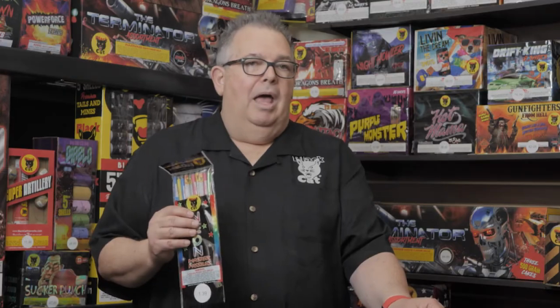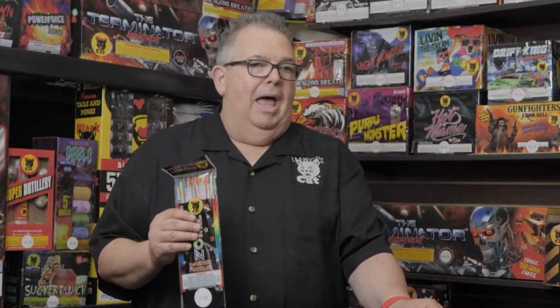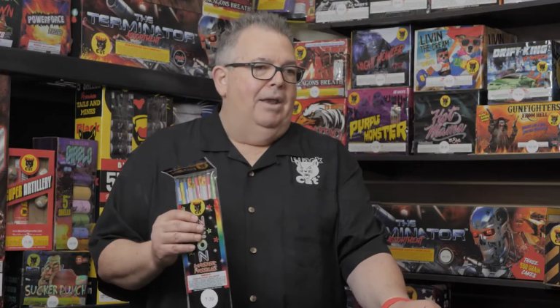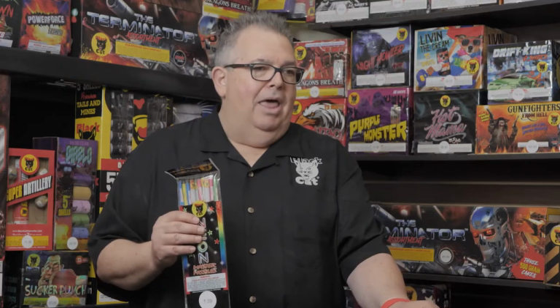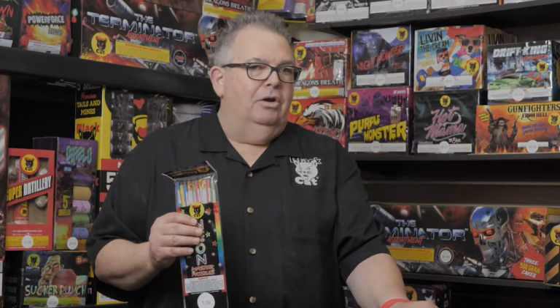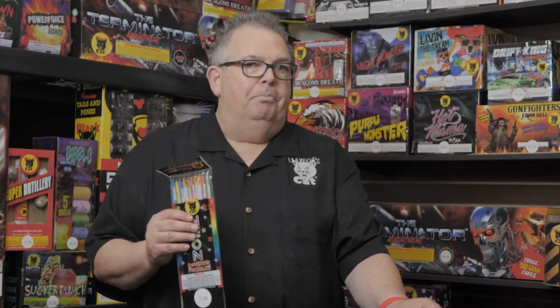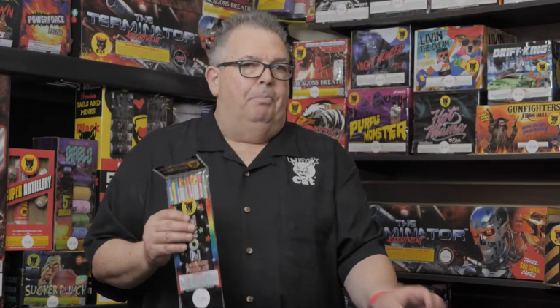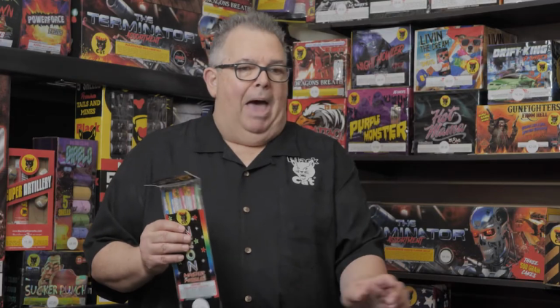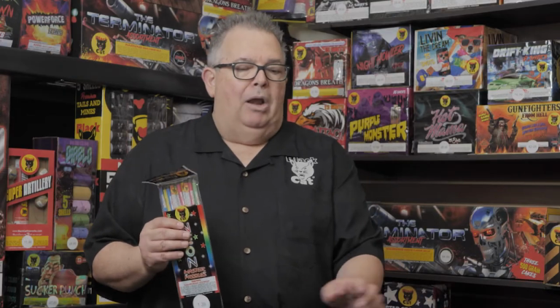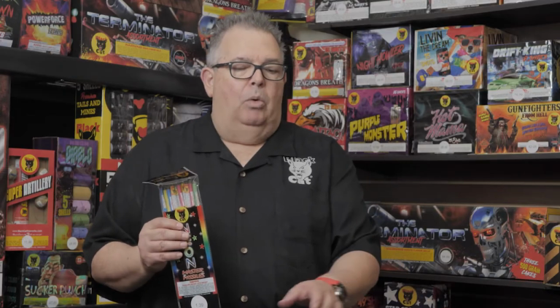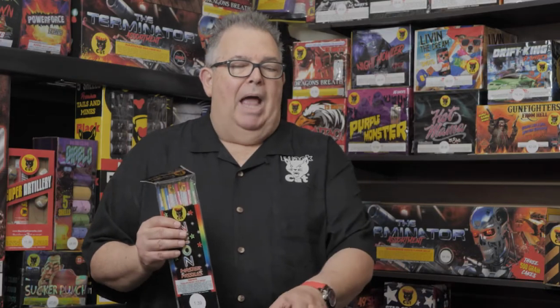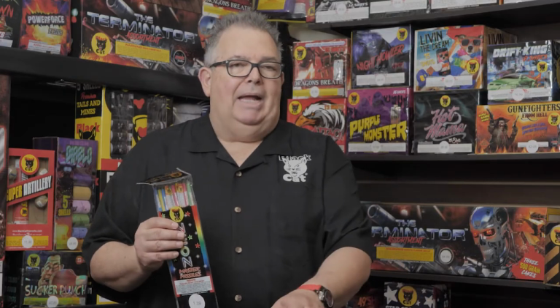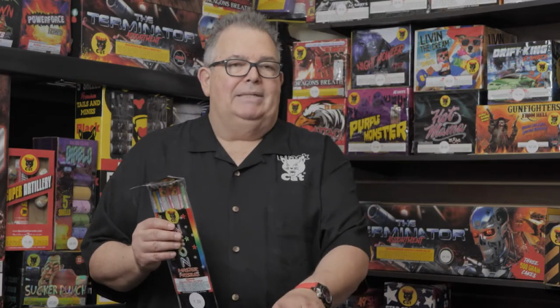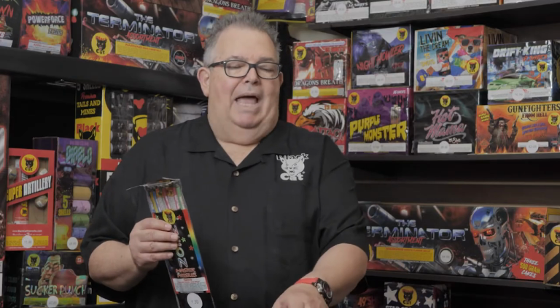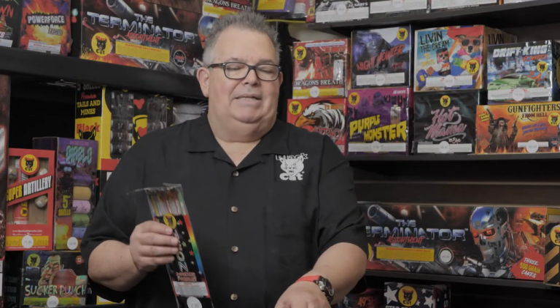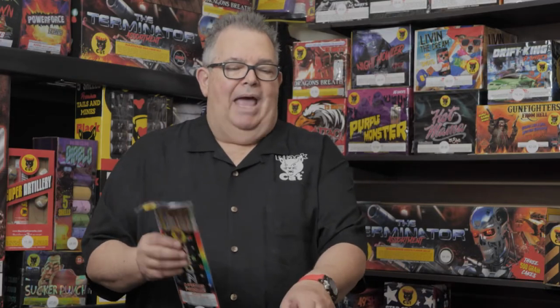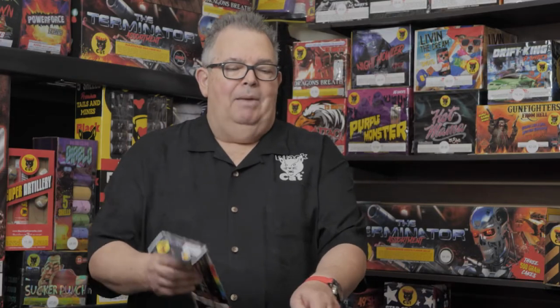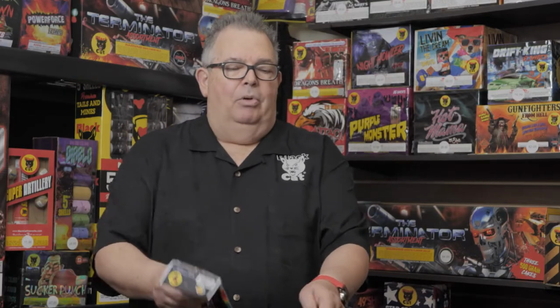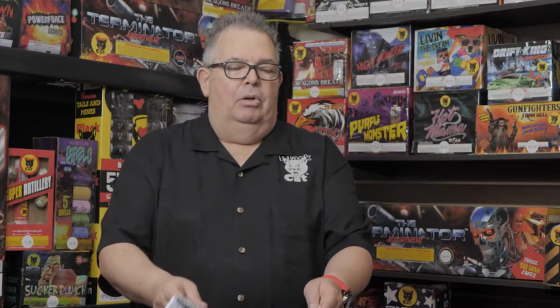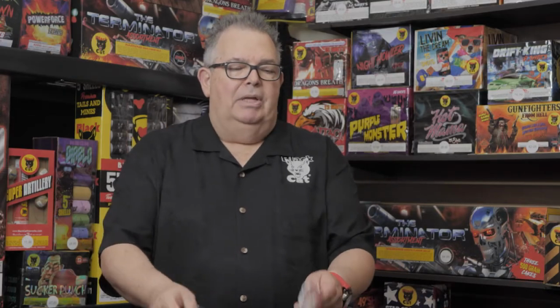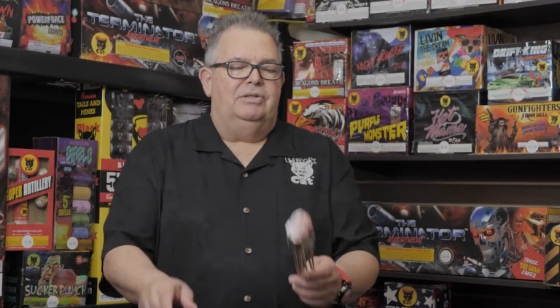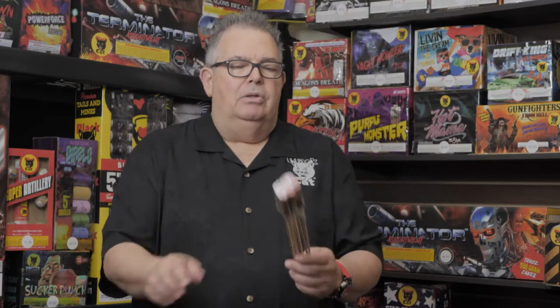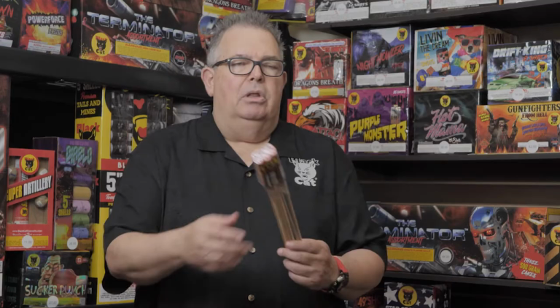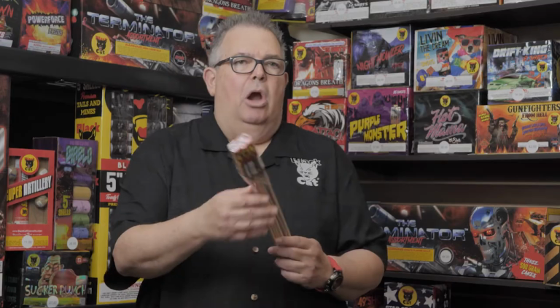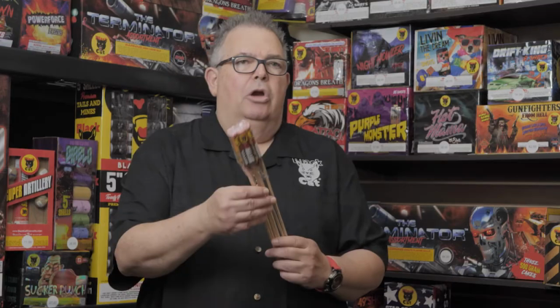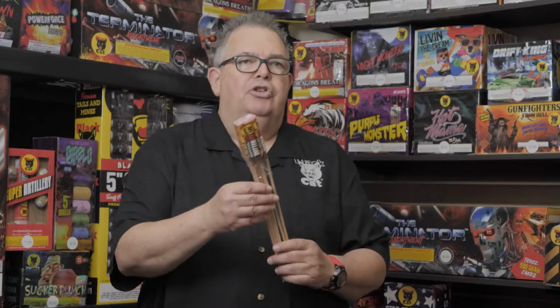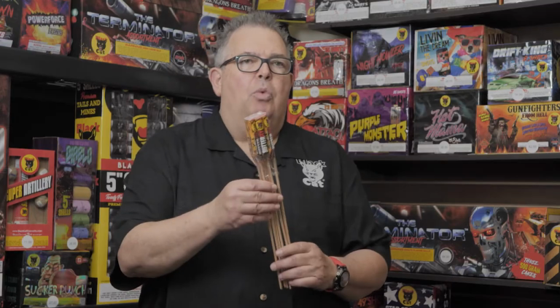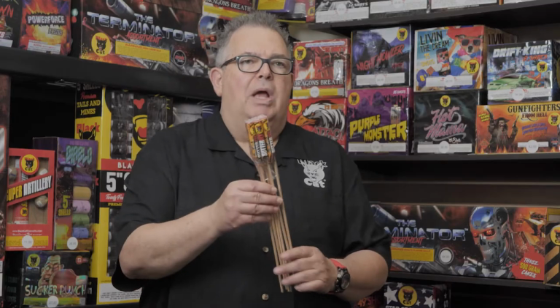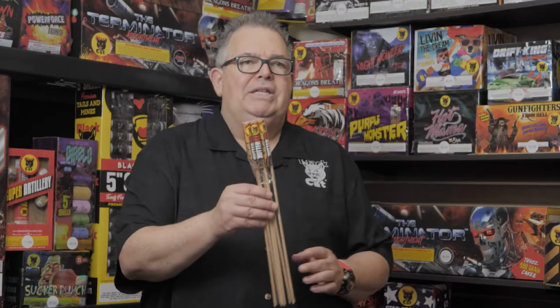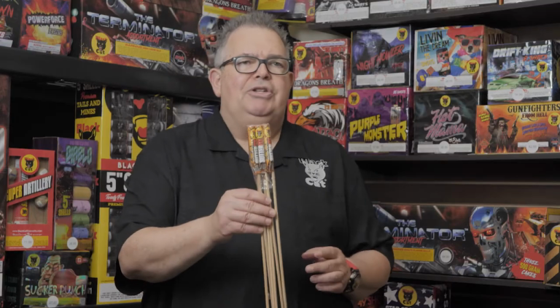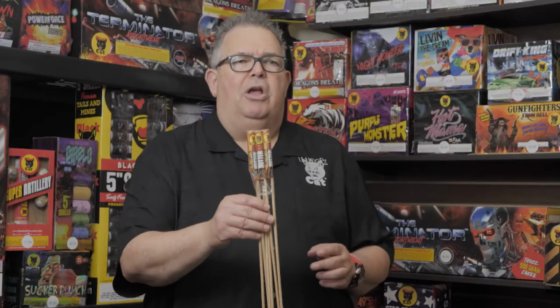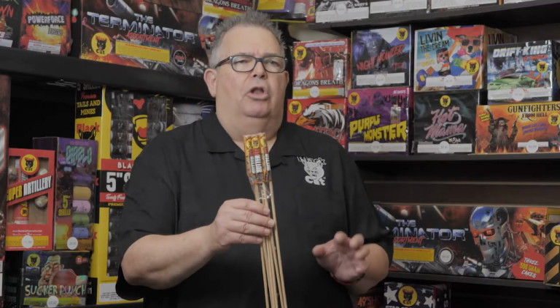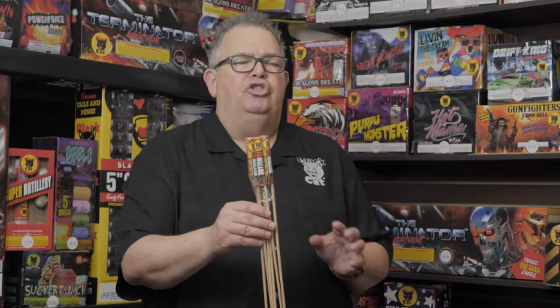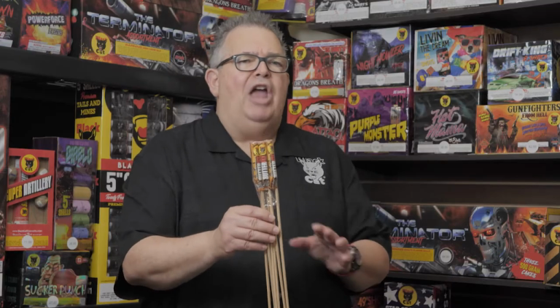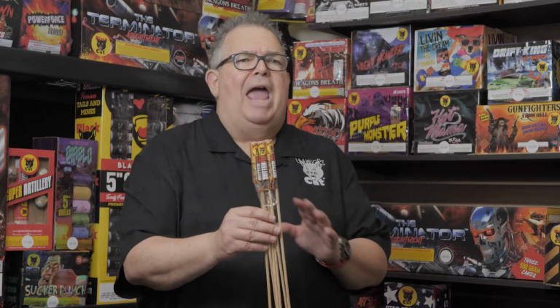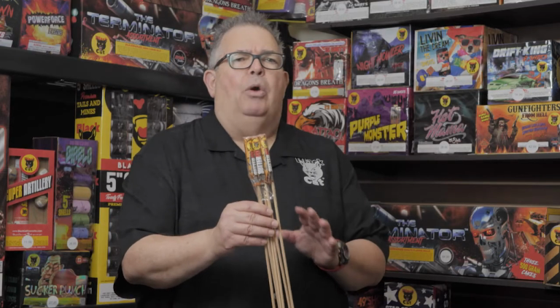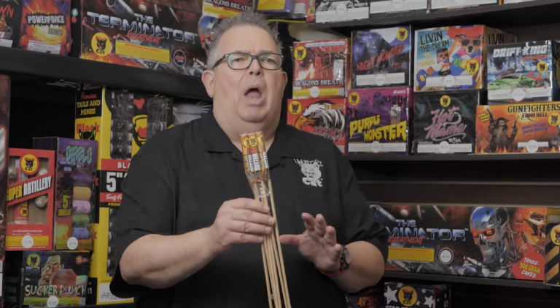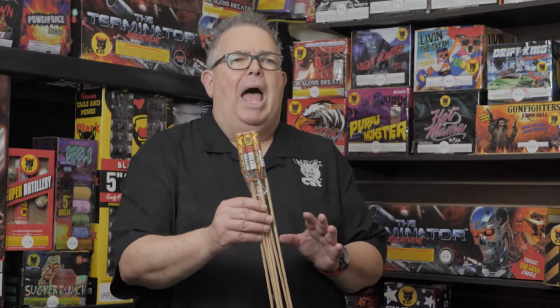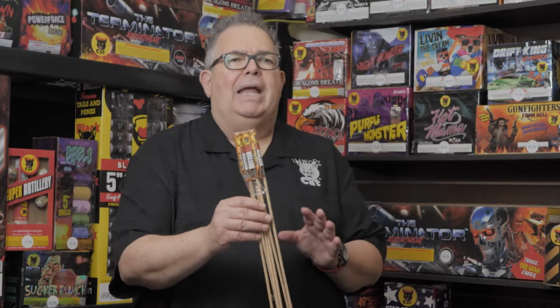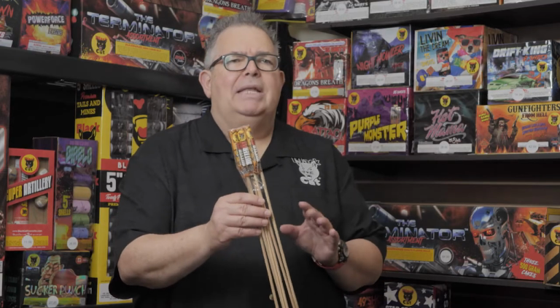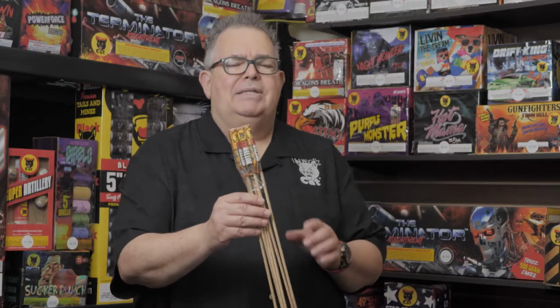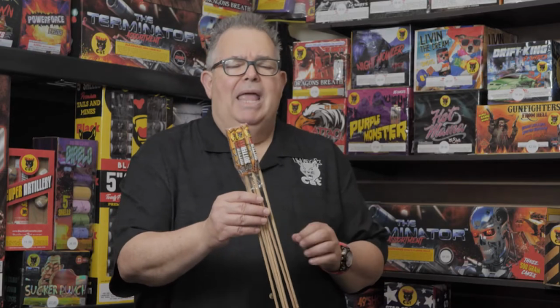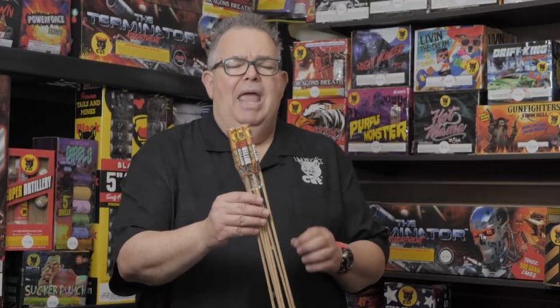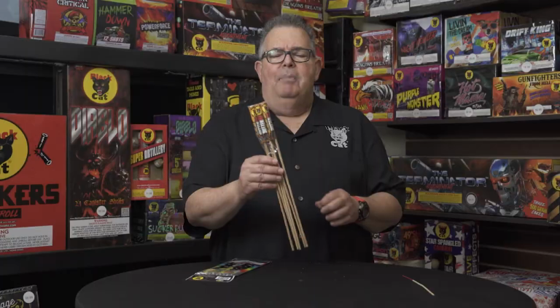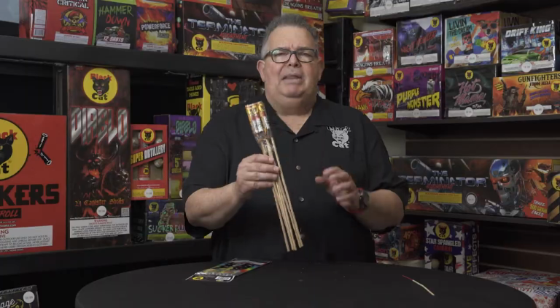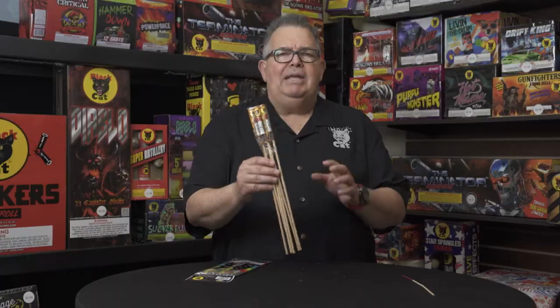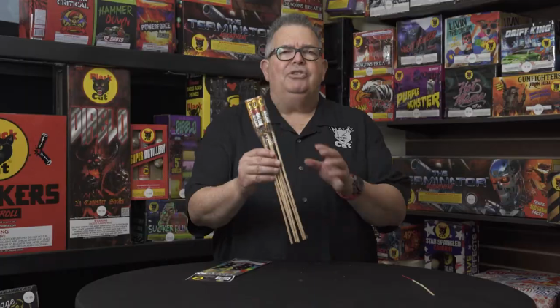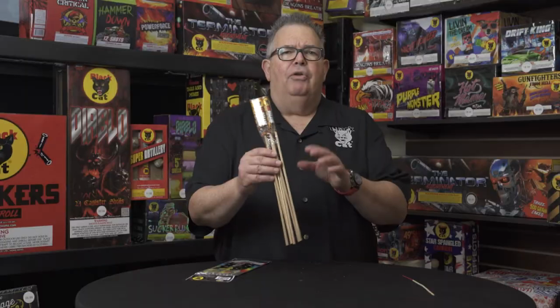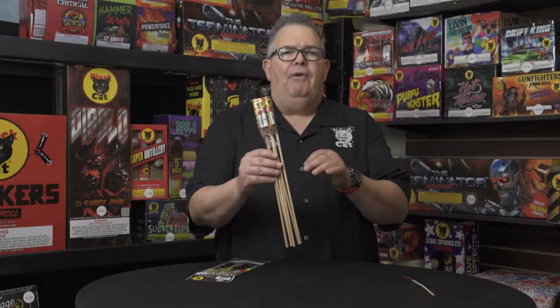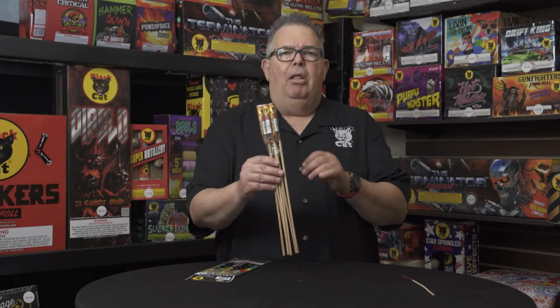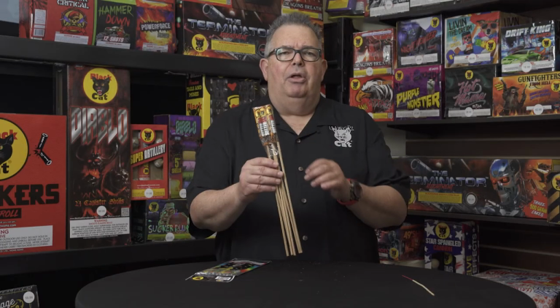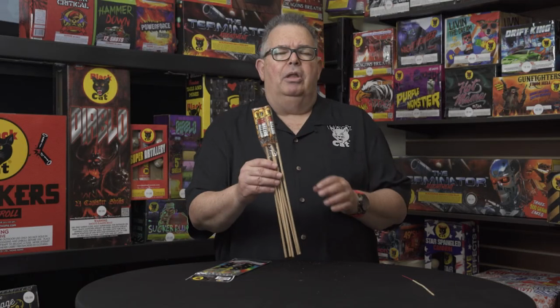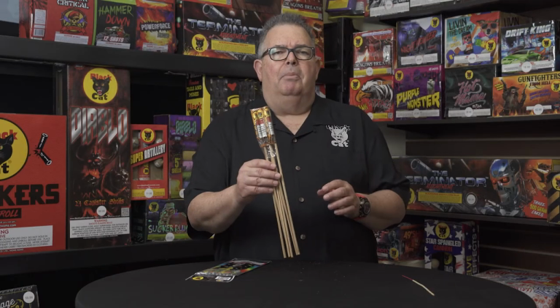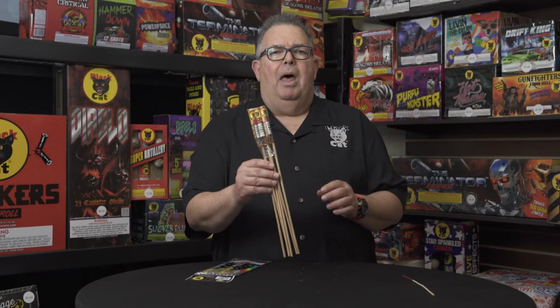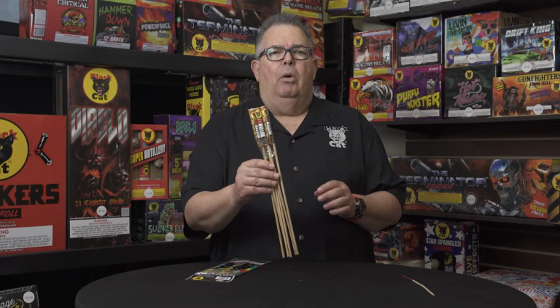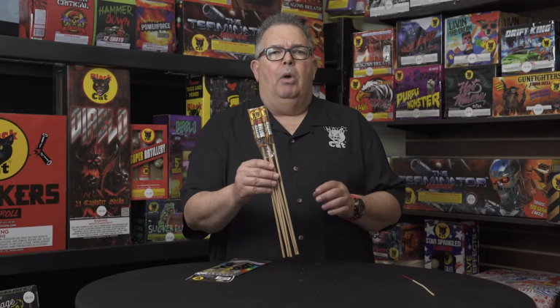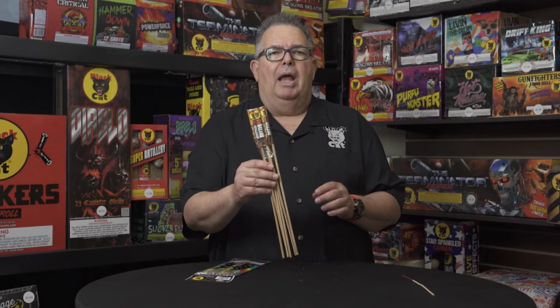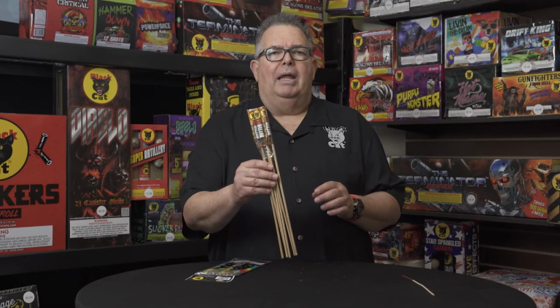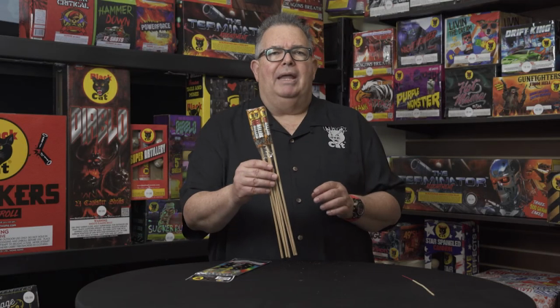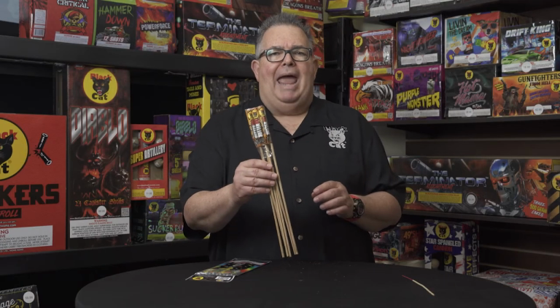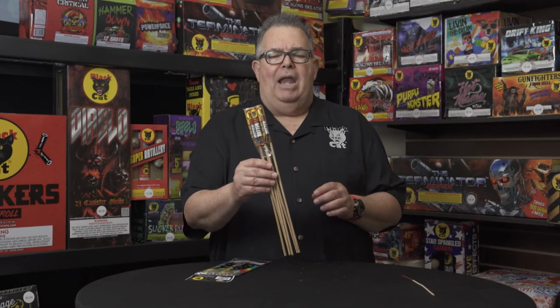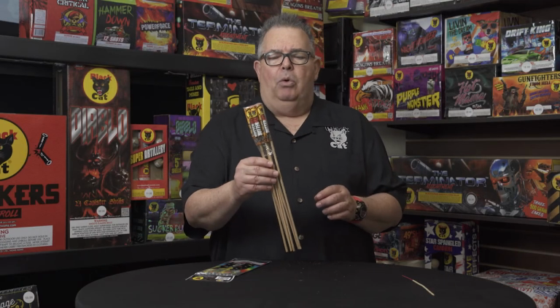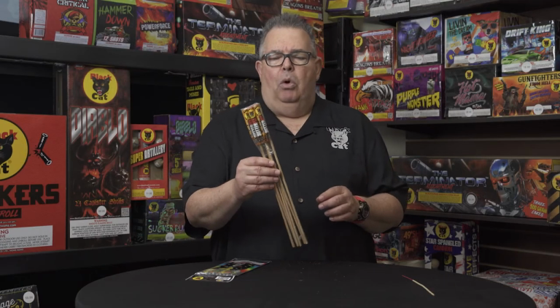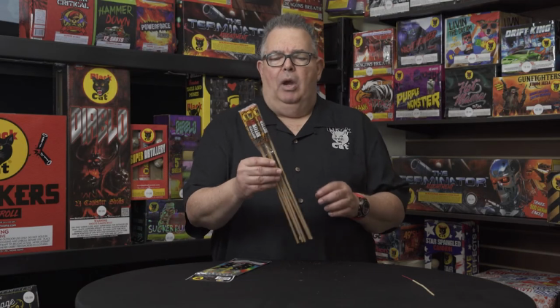Another bottle rocket size item are these larger ones — these are called China rockets, but they still fall into the bottle rocket category.